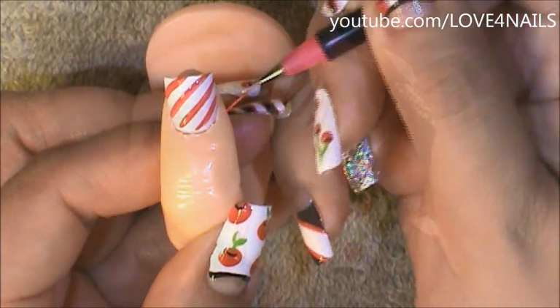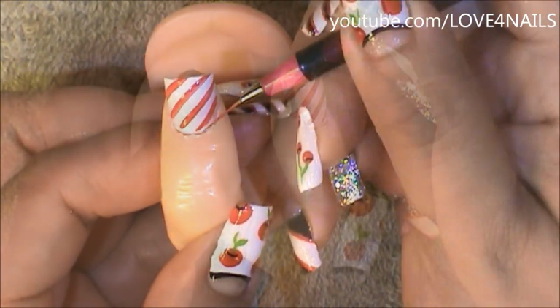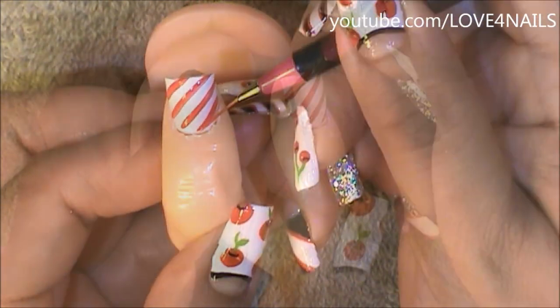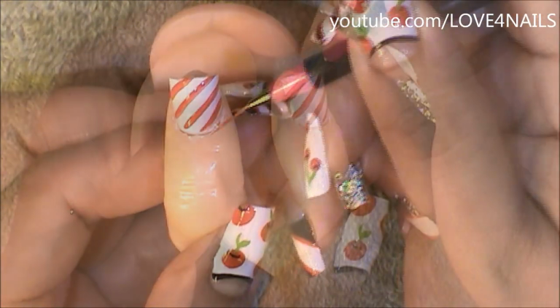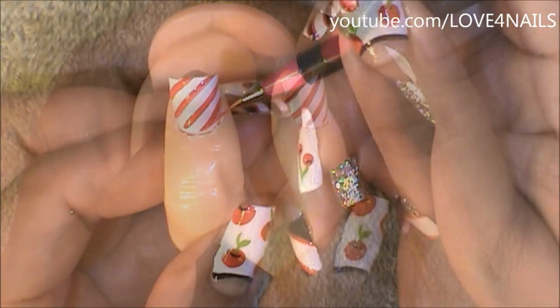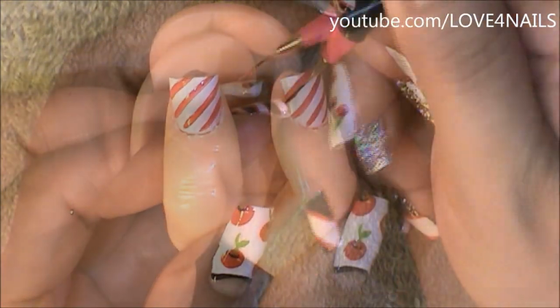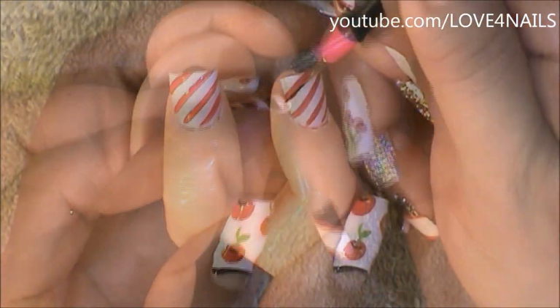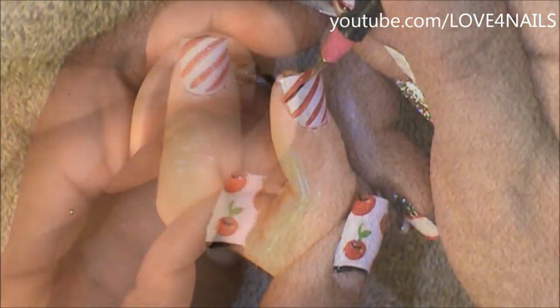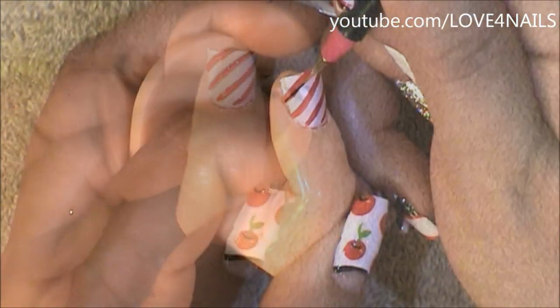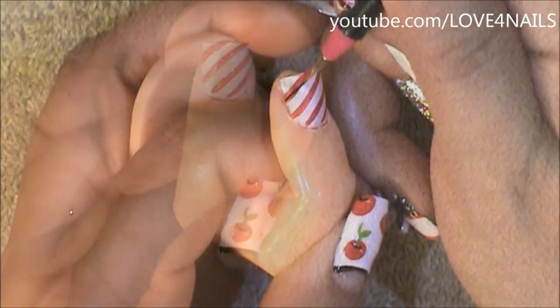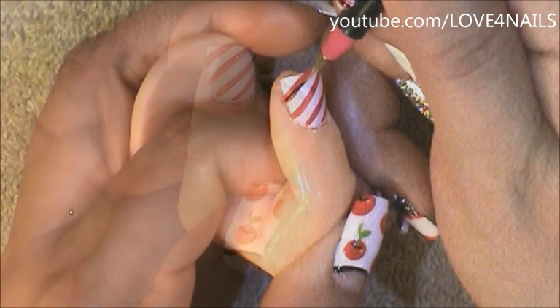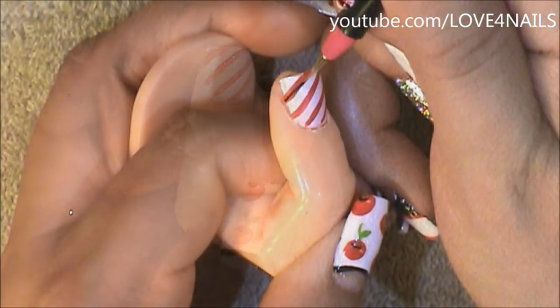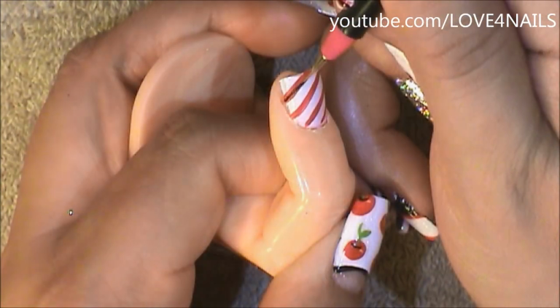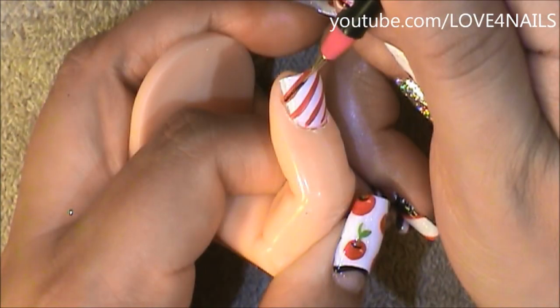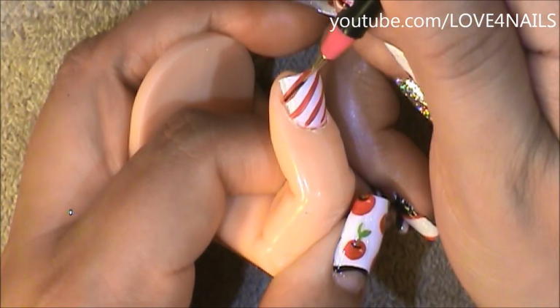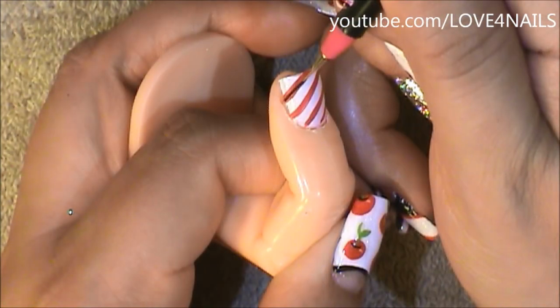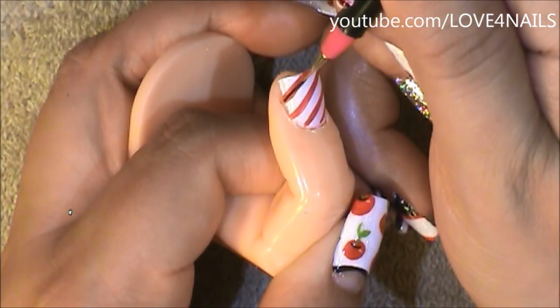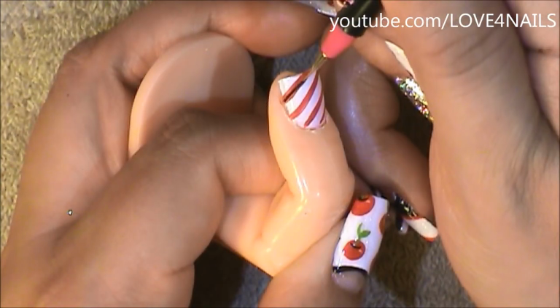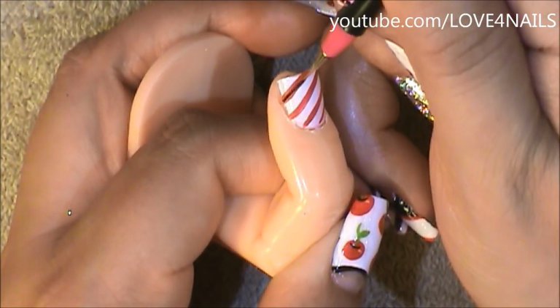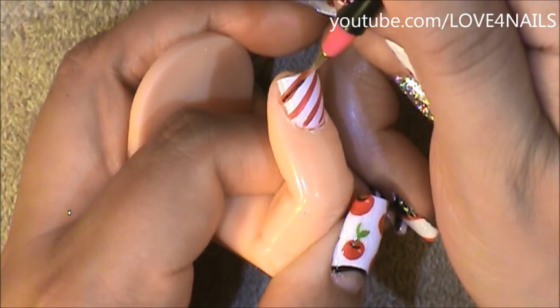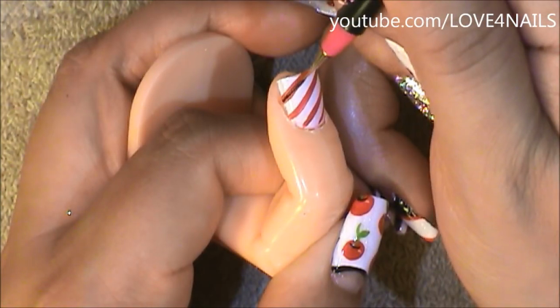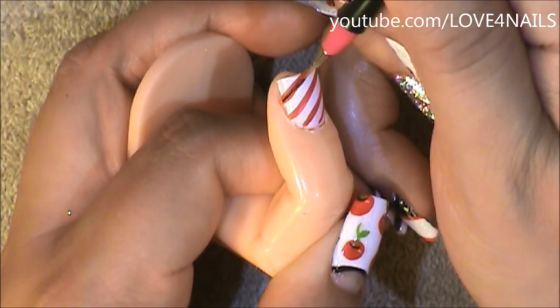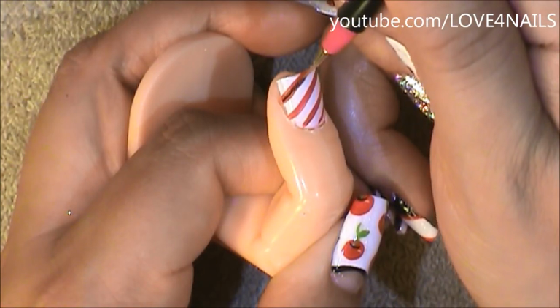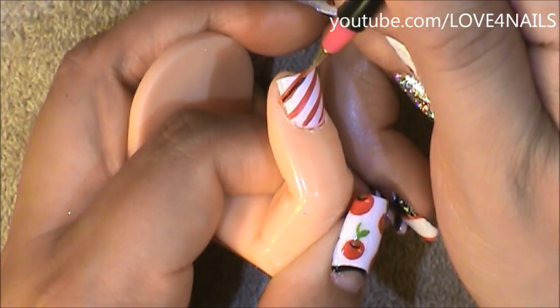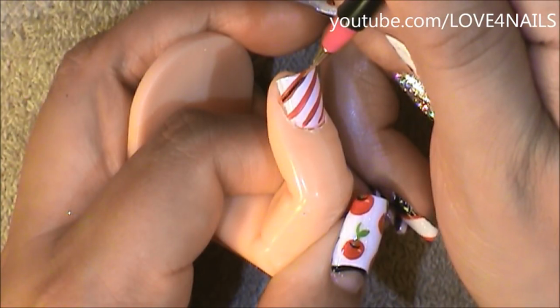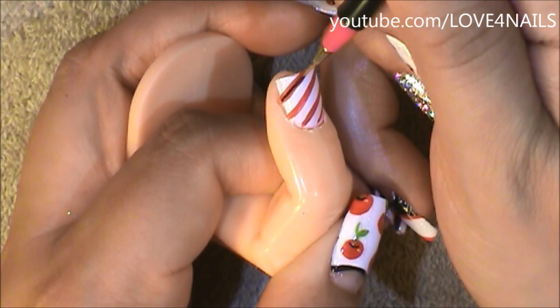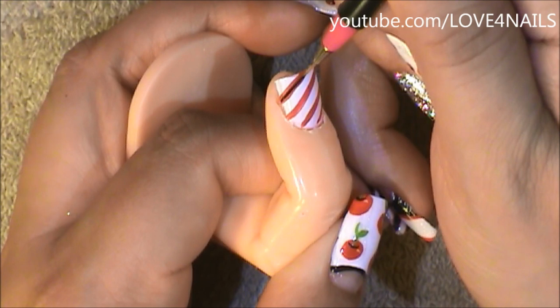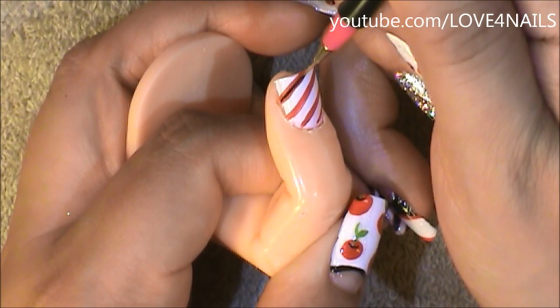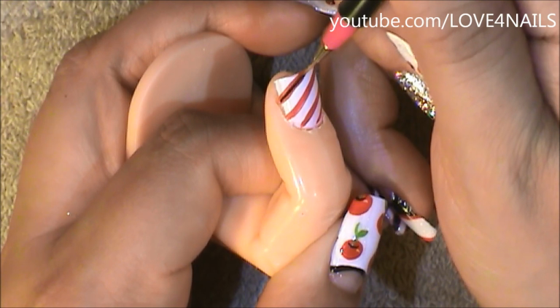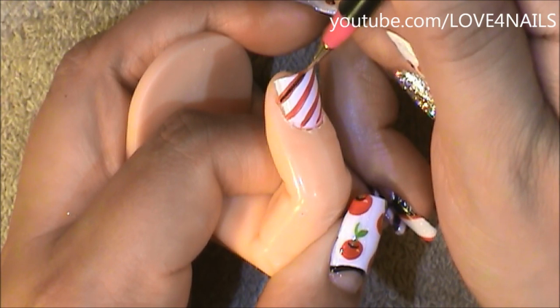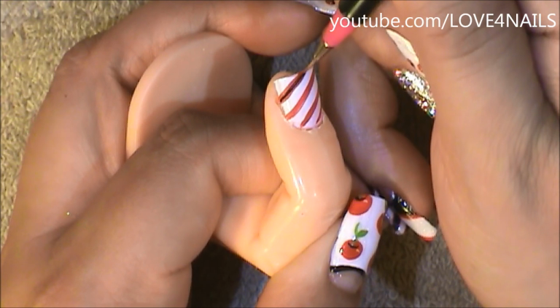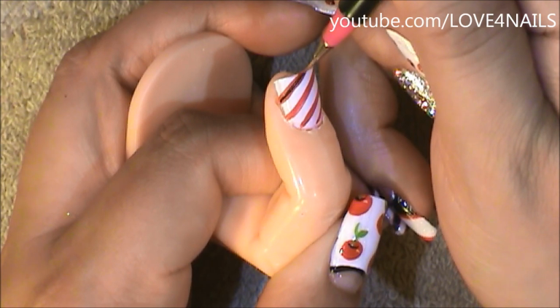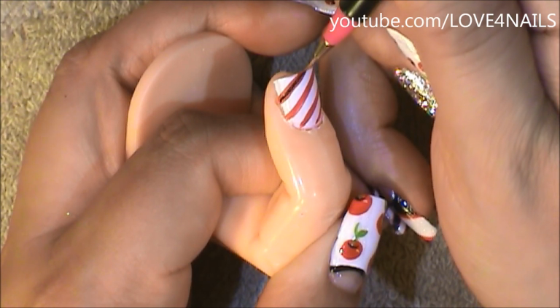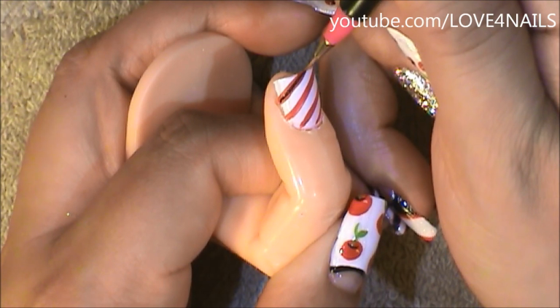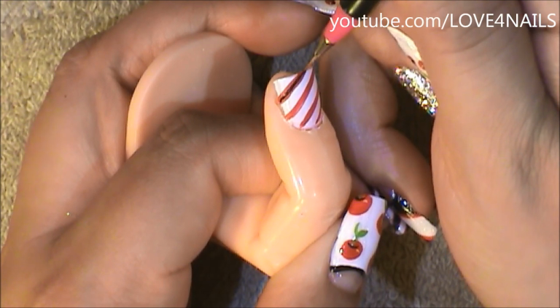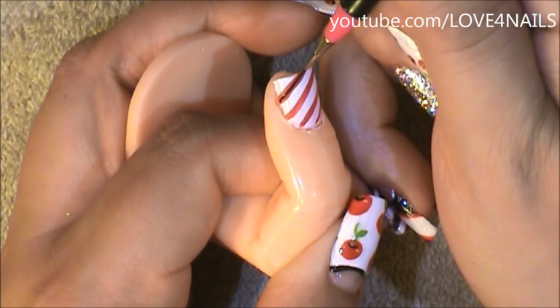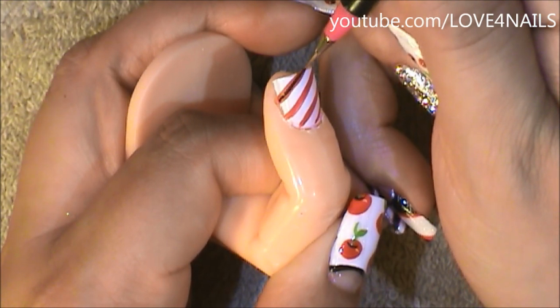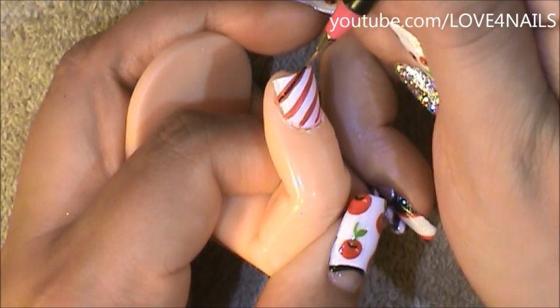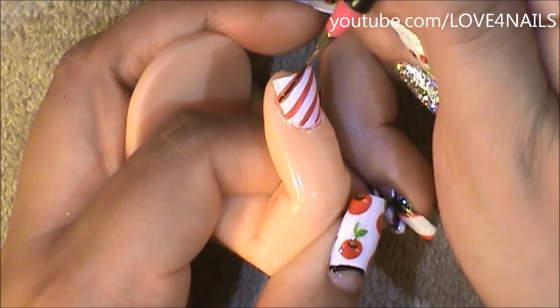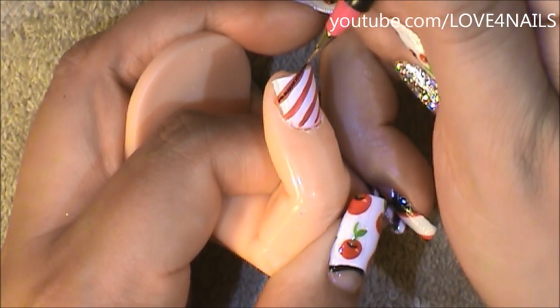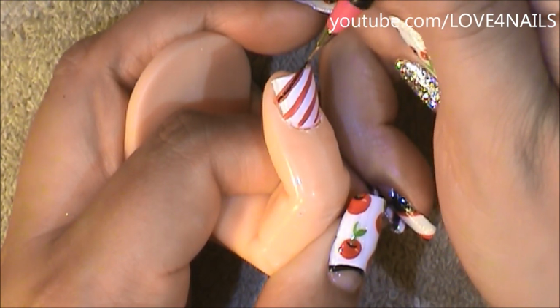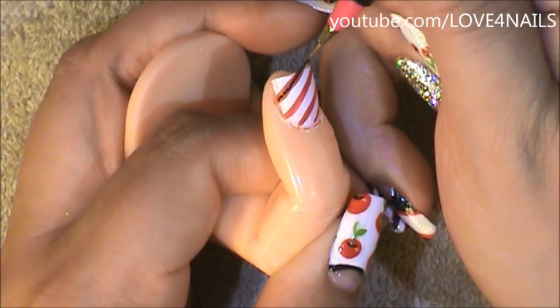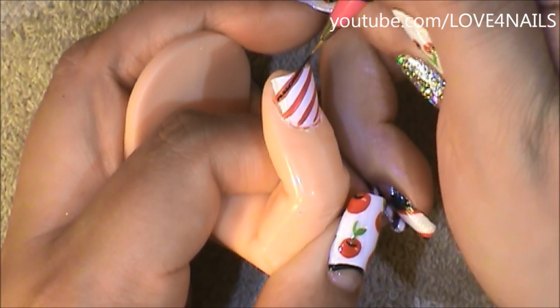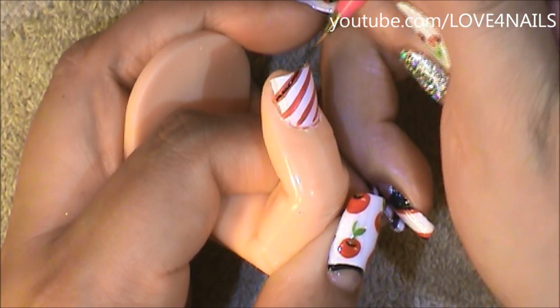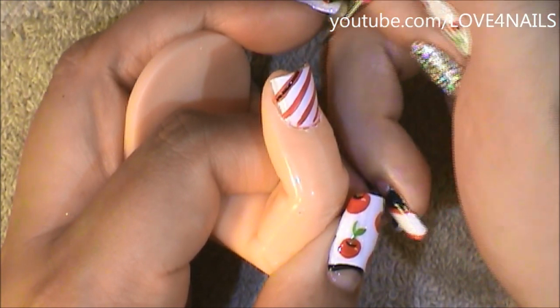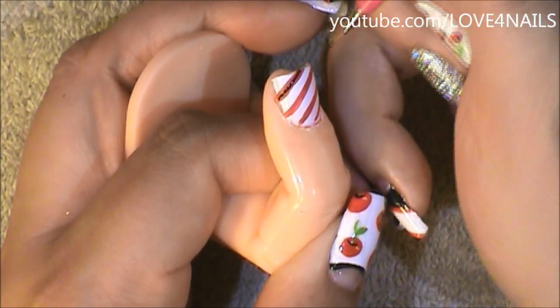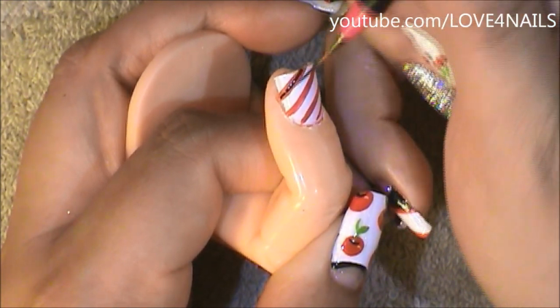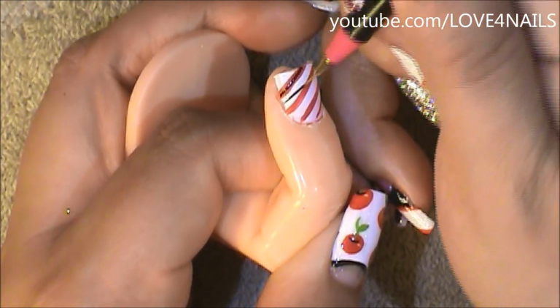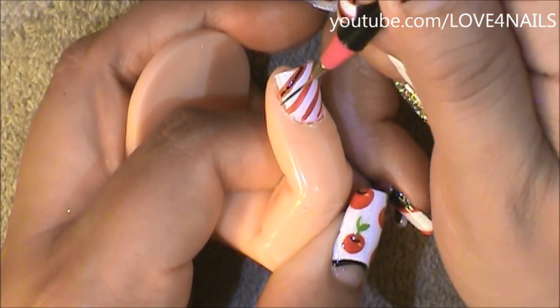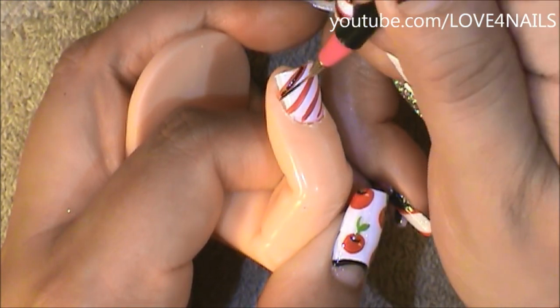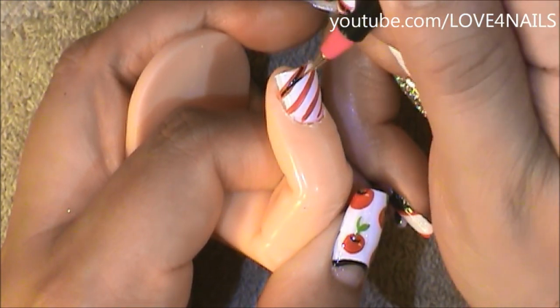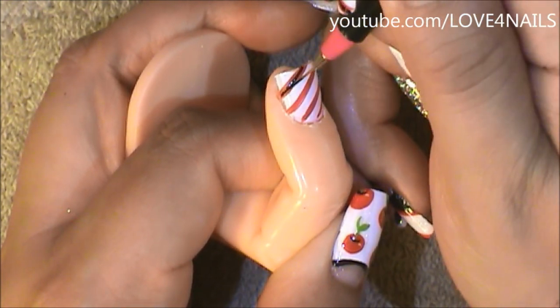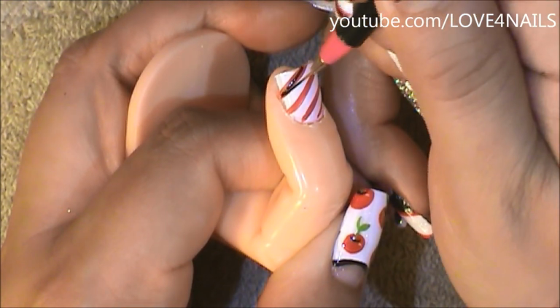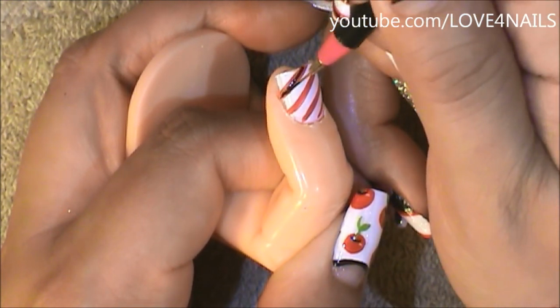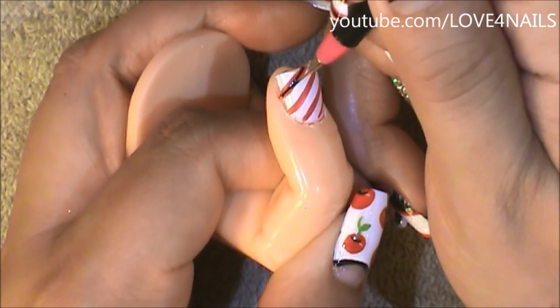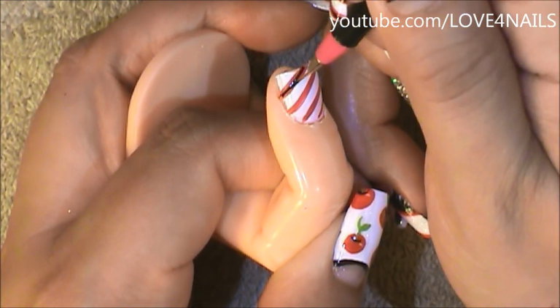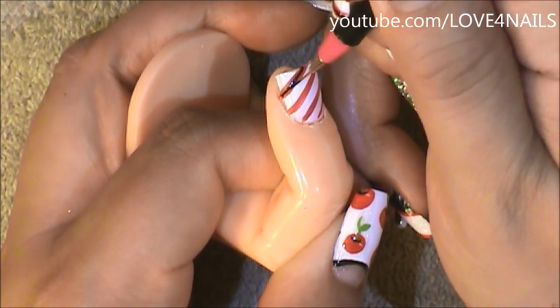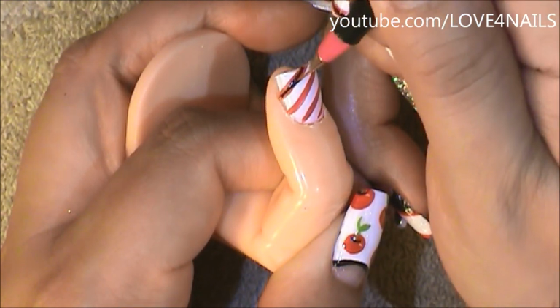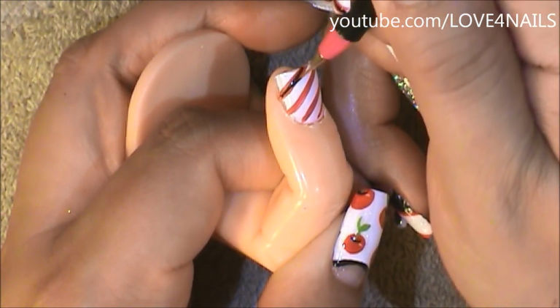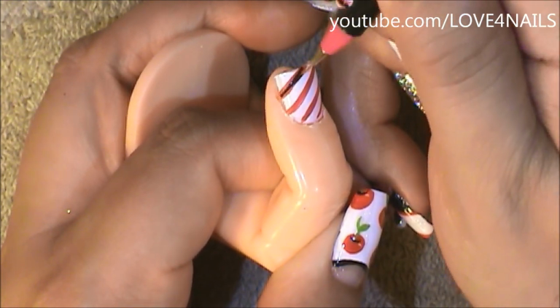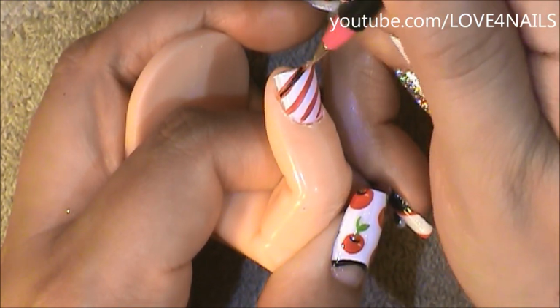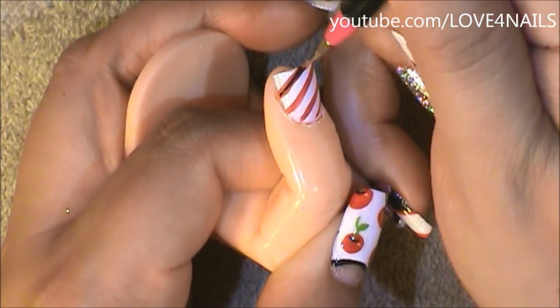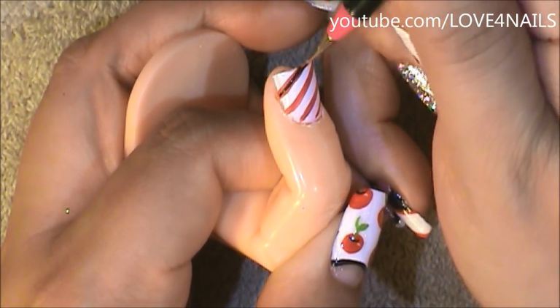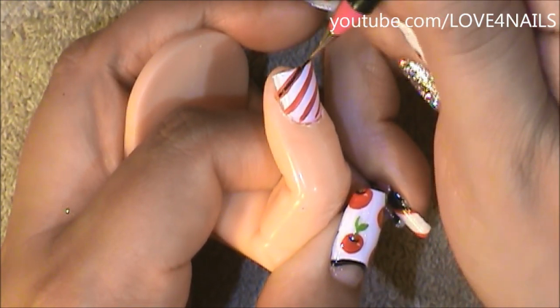Now using my striper brush, I'm just going to paint a stripe in the center of my red stripes.